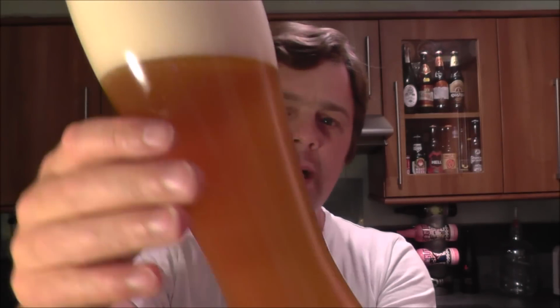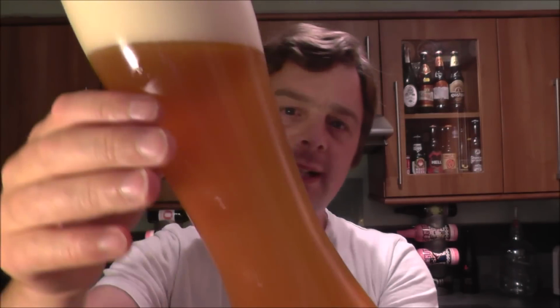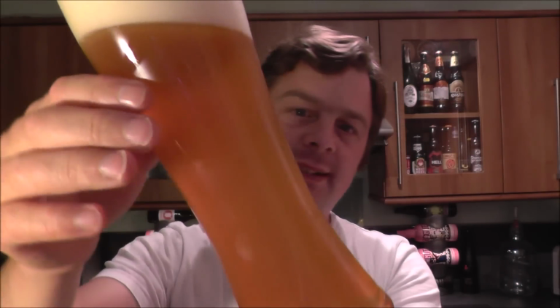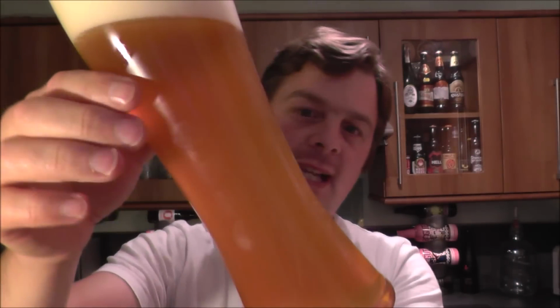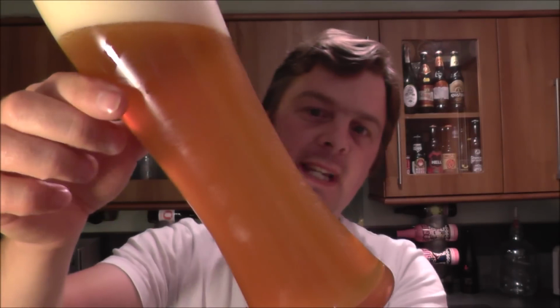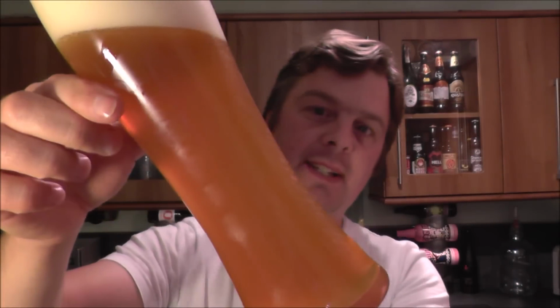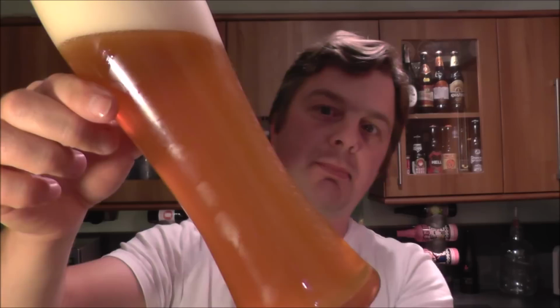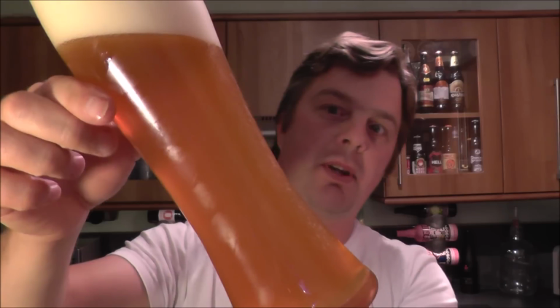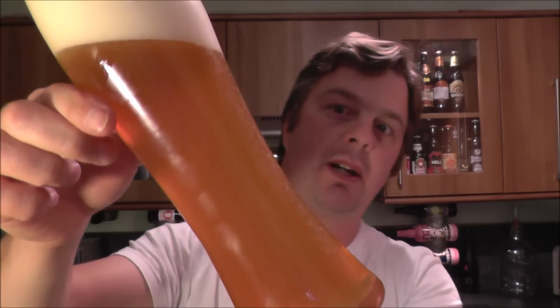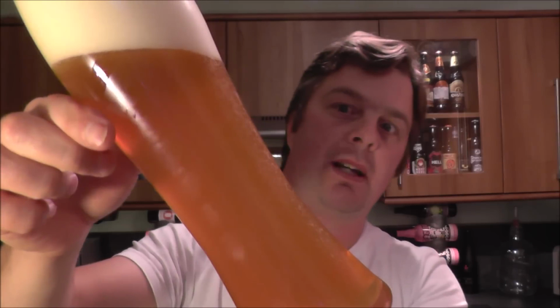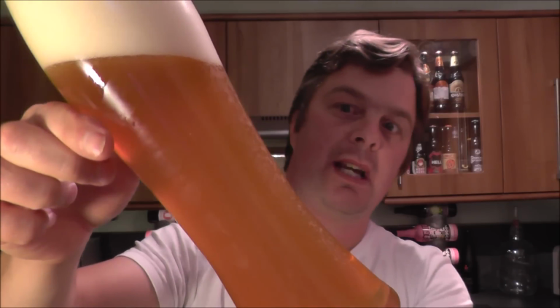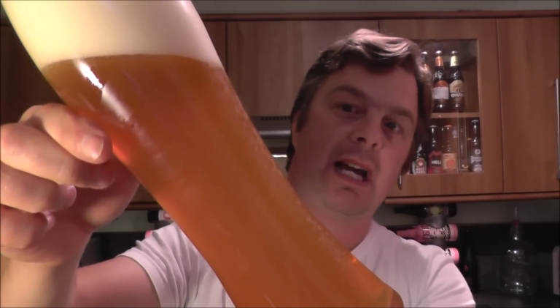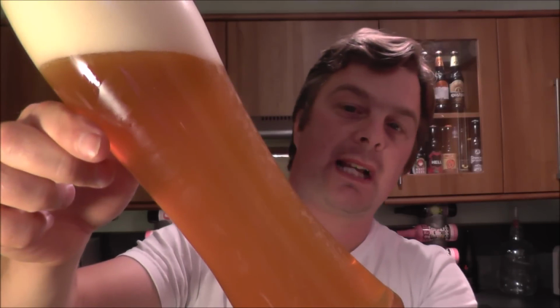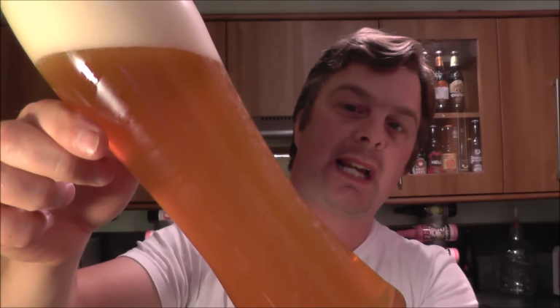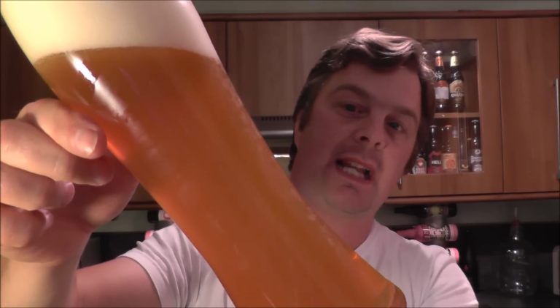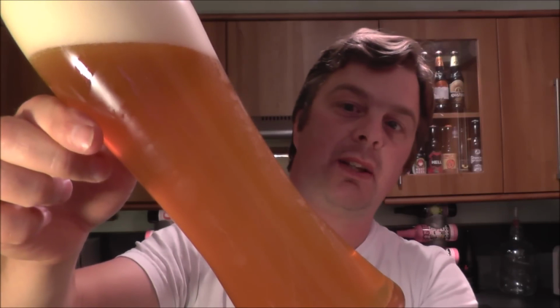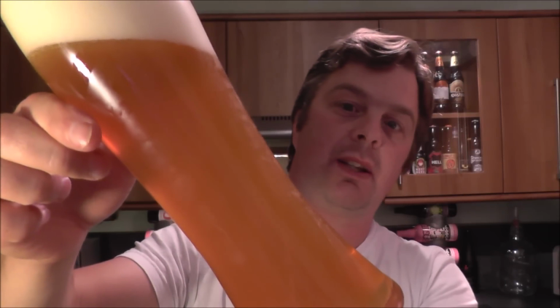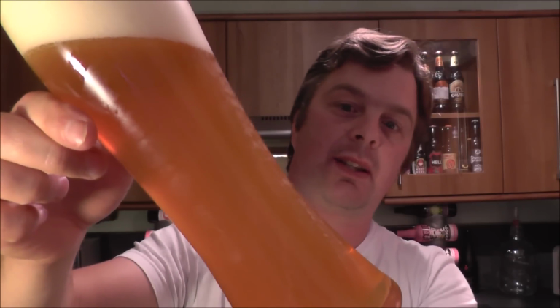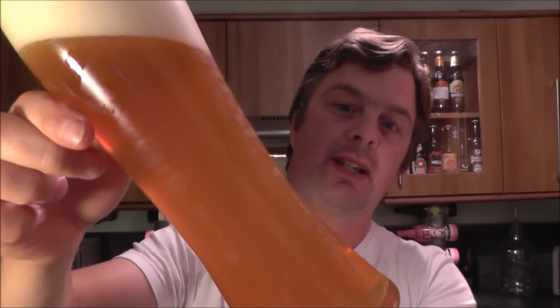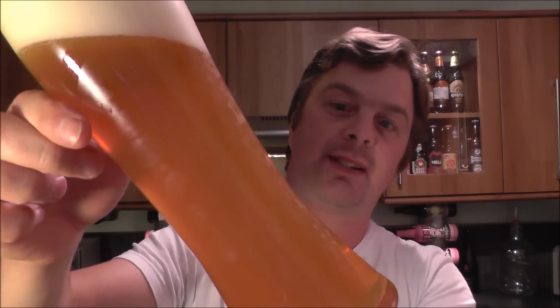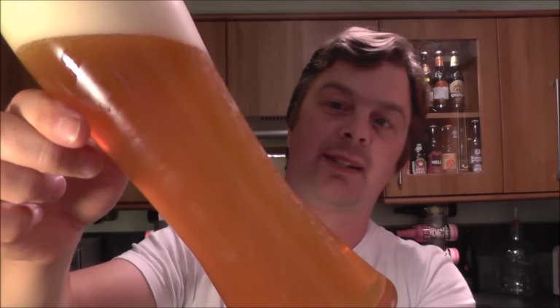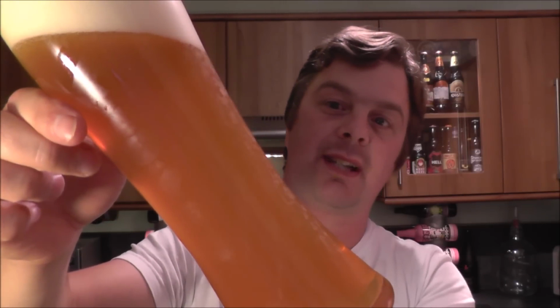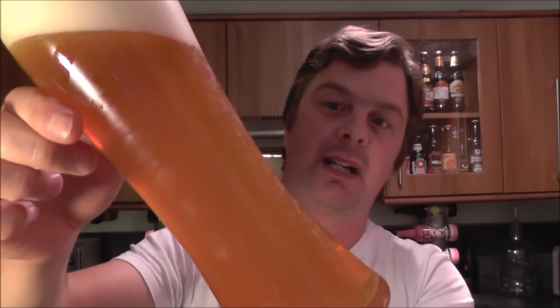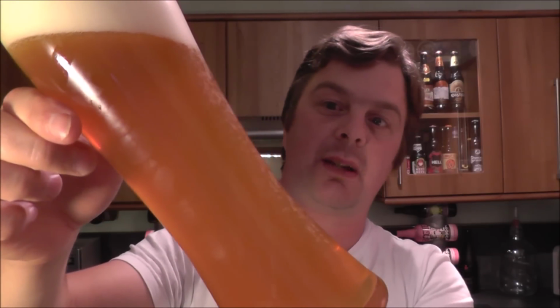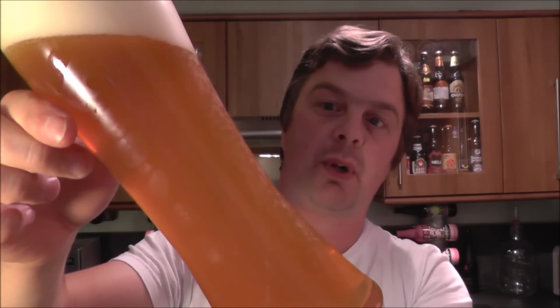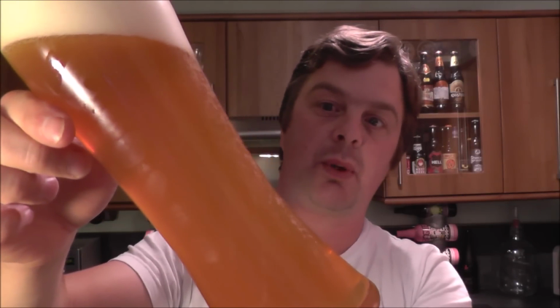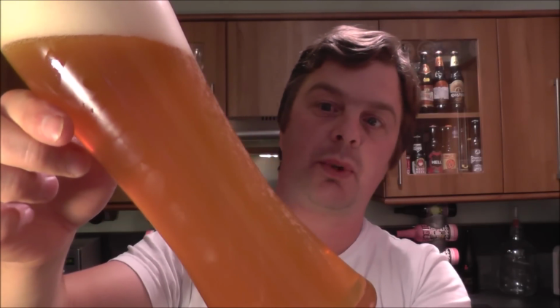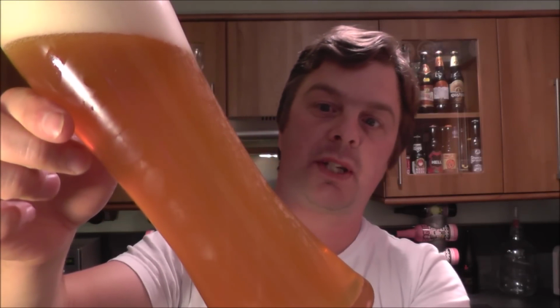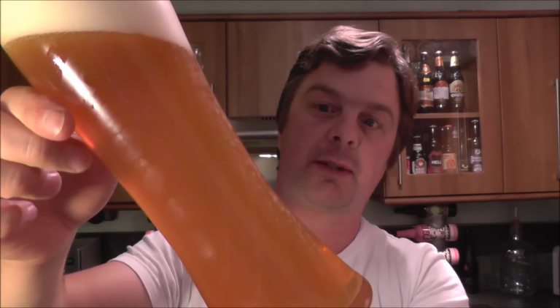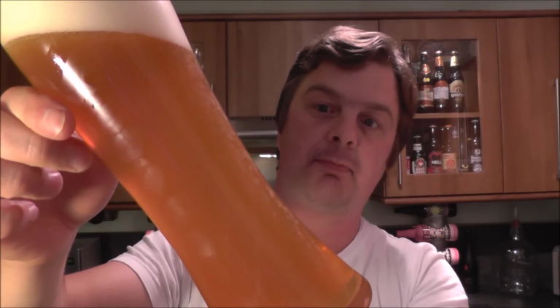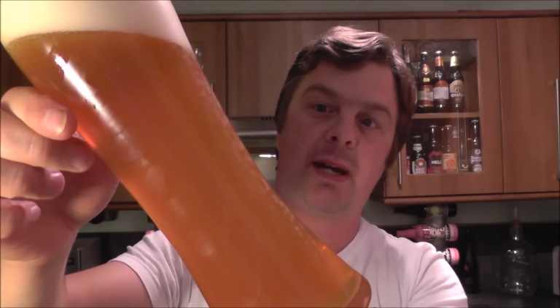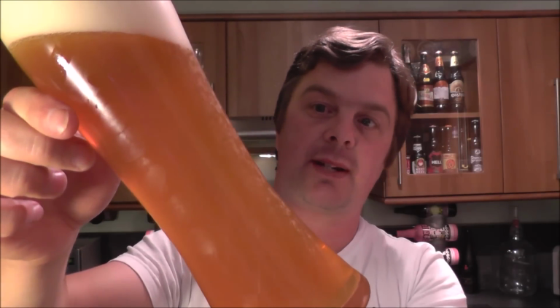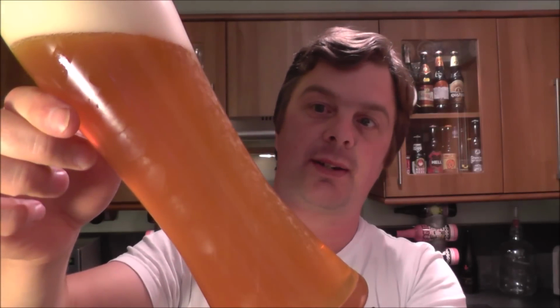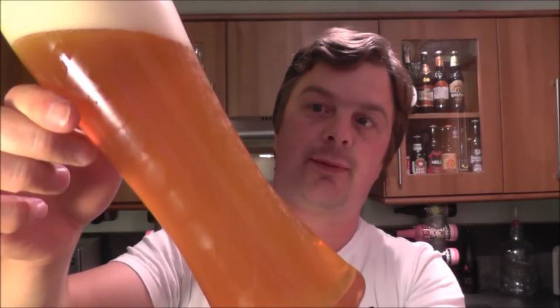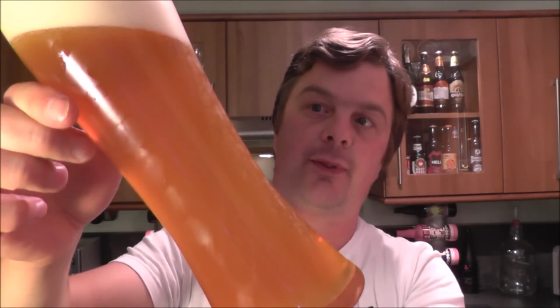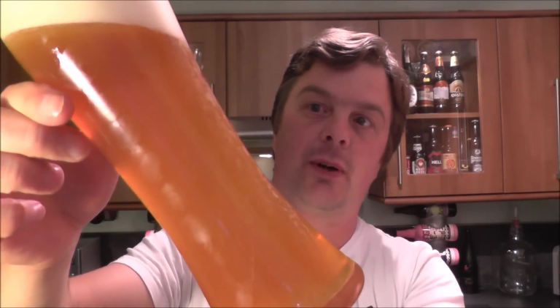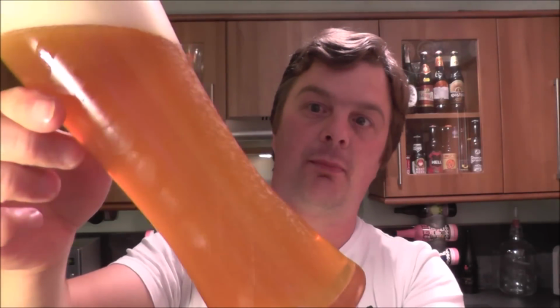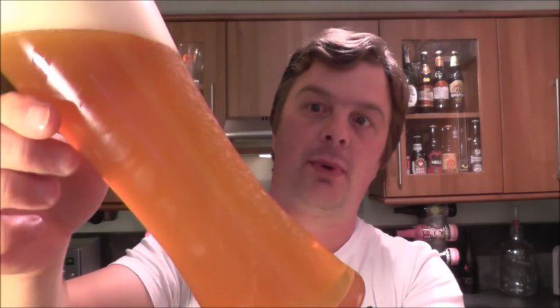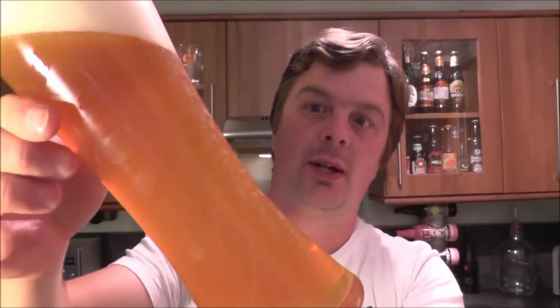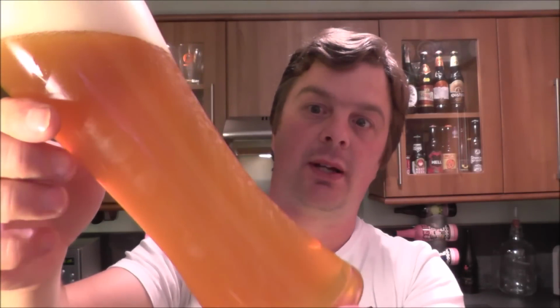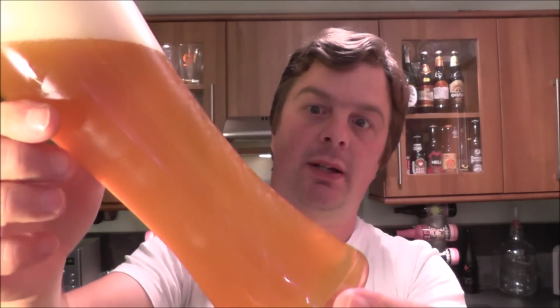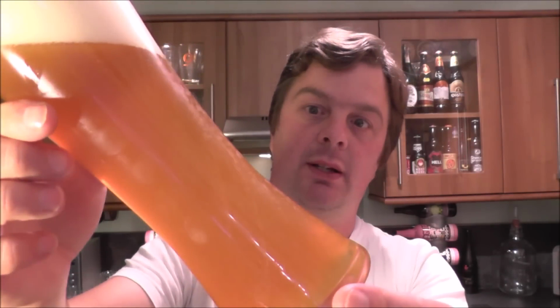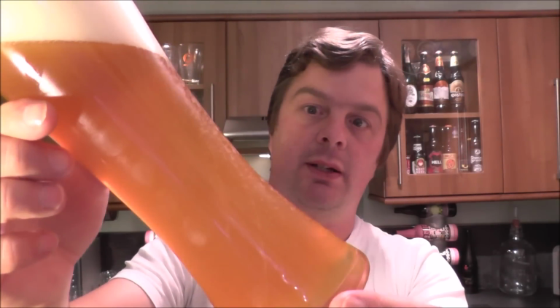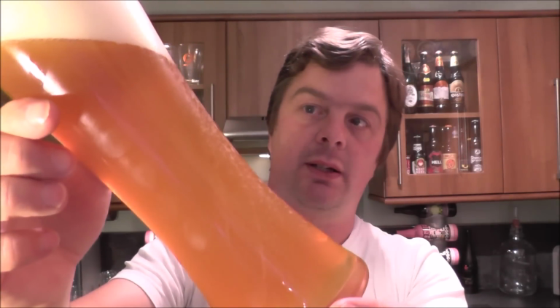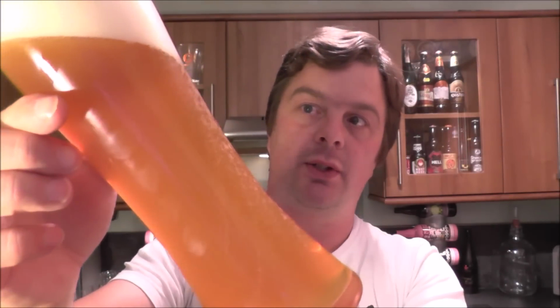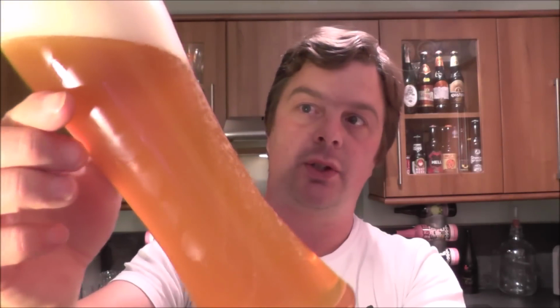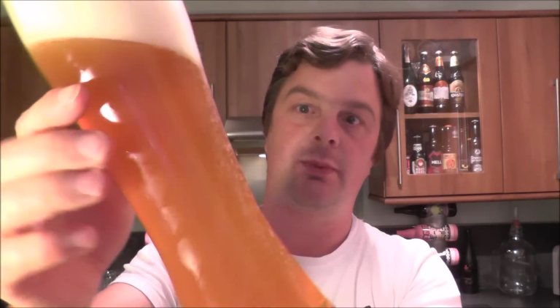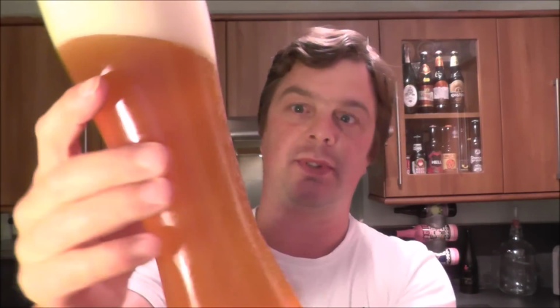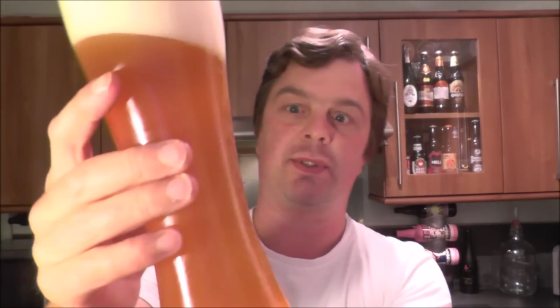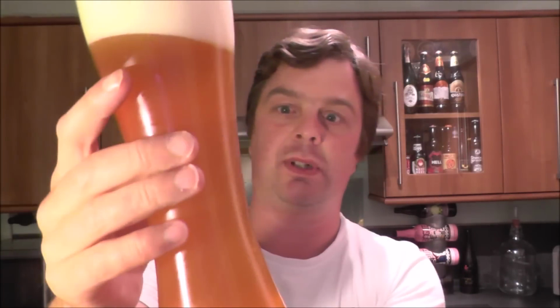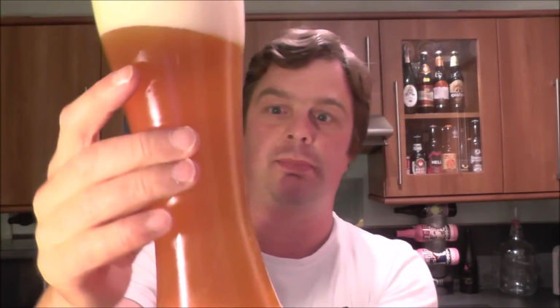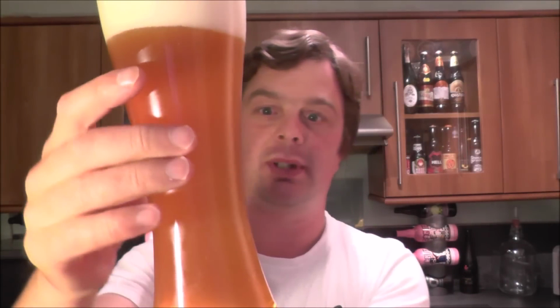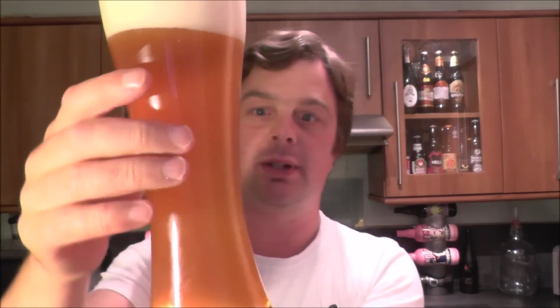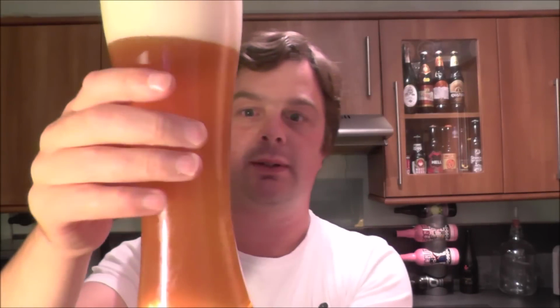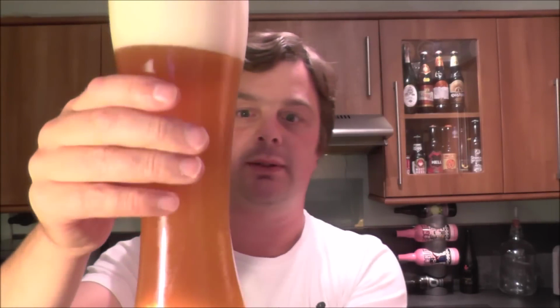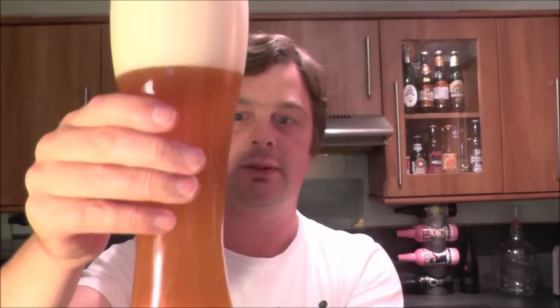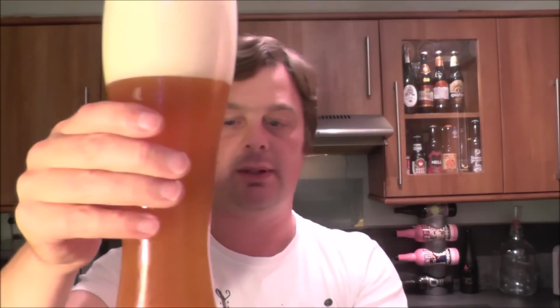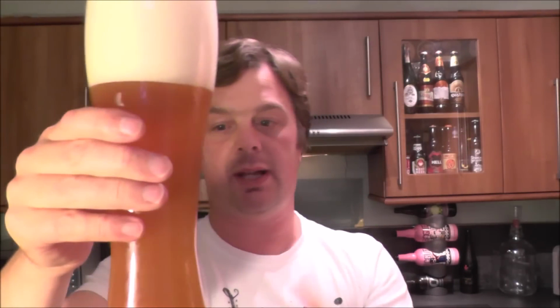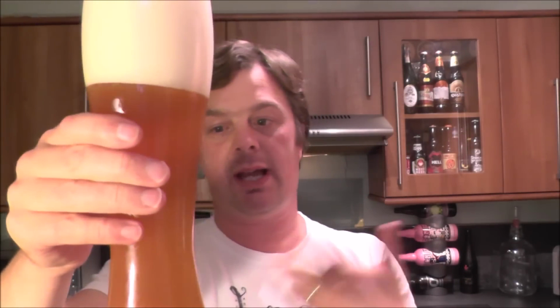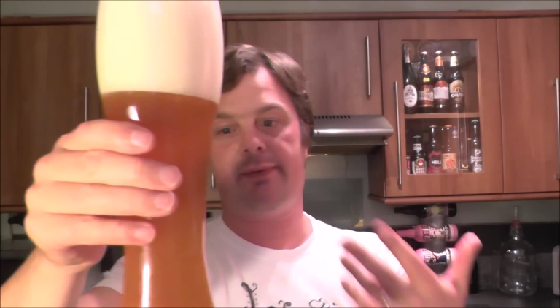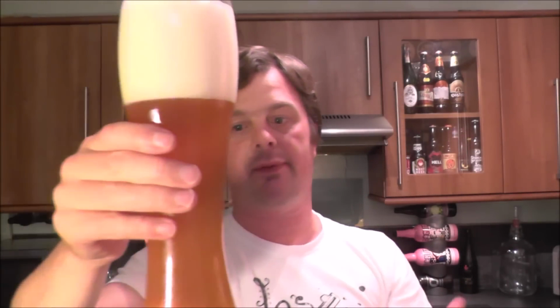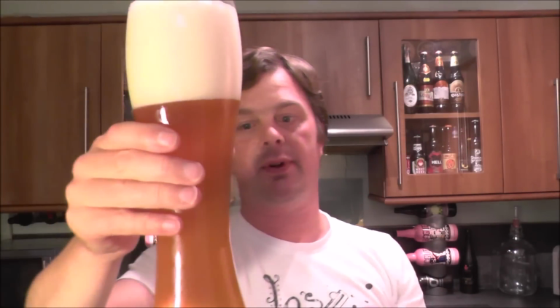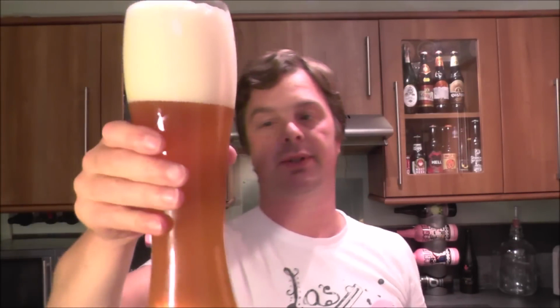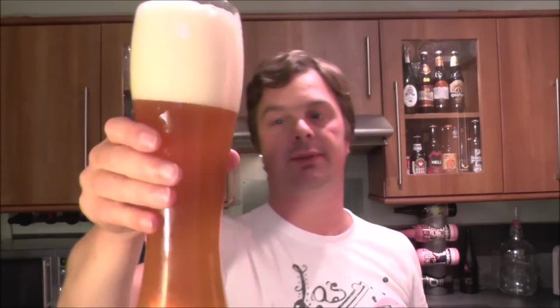It might look white in the camera but it's got a little hint of cream colour to it. It's a hazy beer — again, exactly what you would expect from a German Hefeweizen.